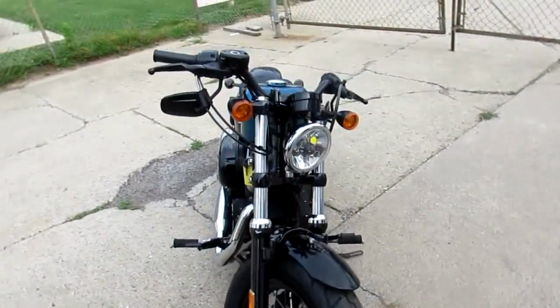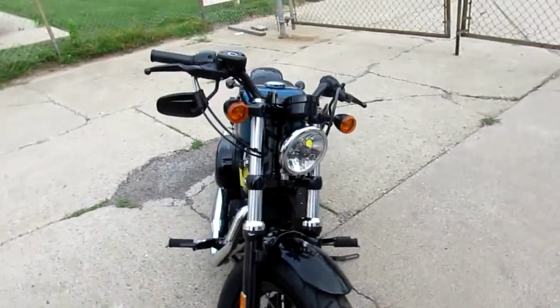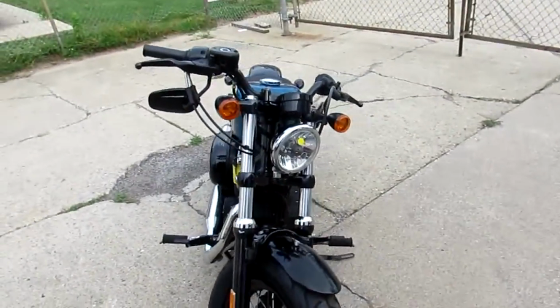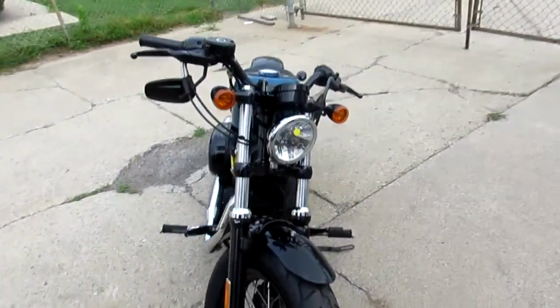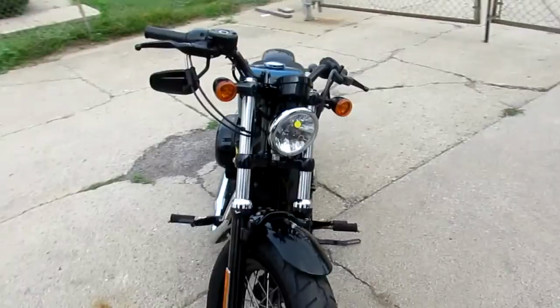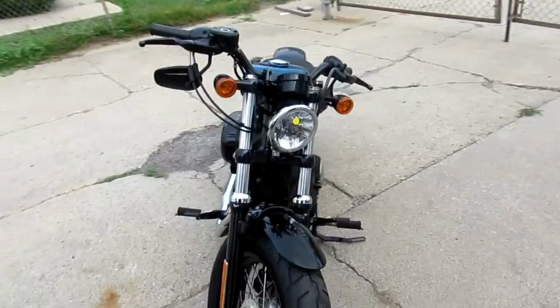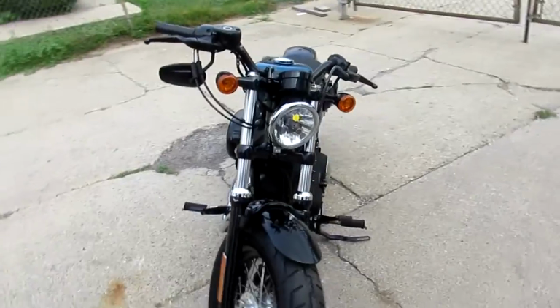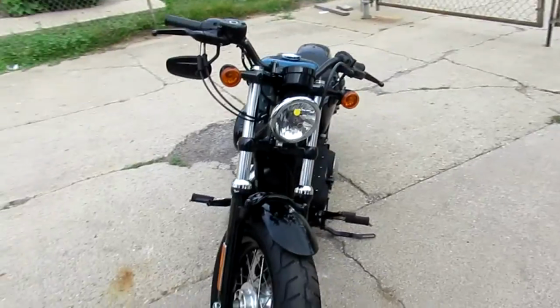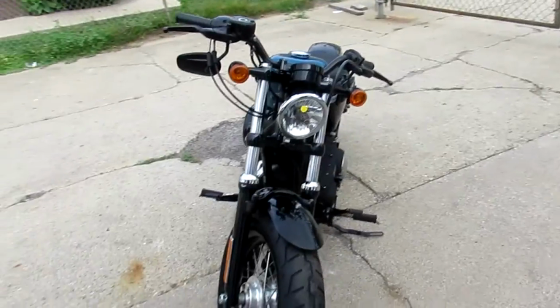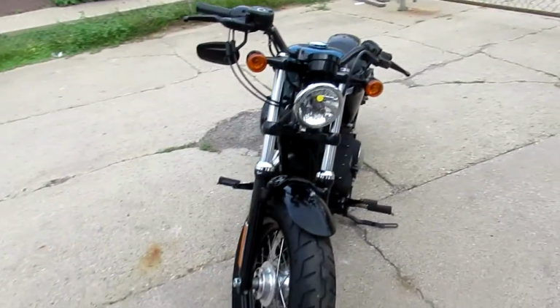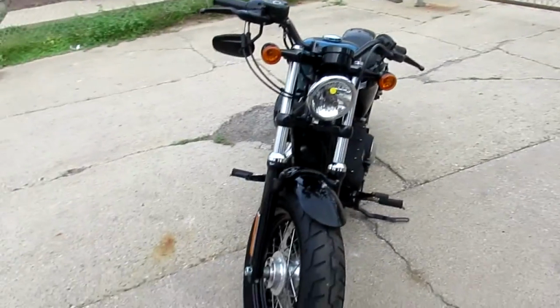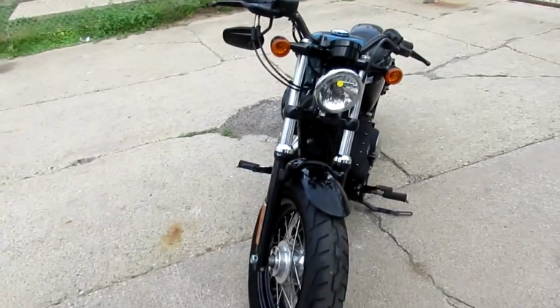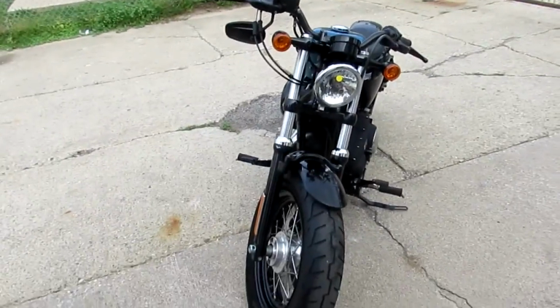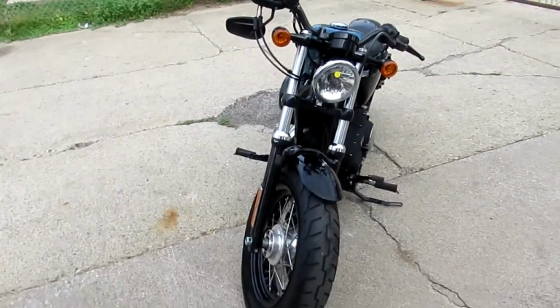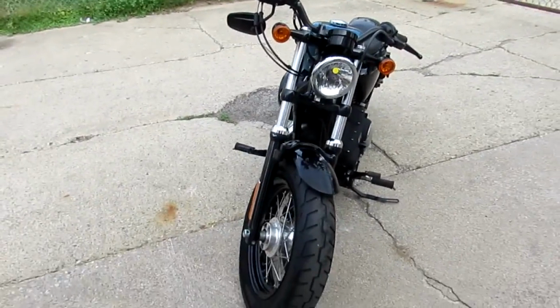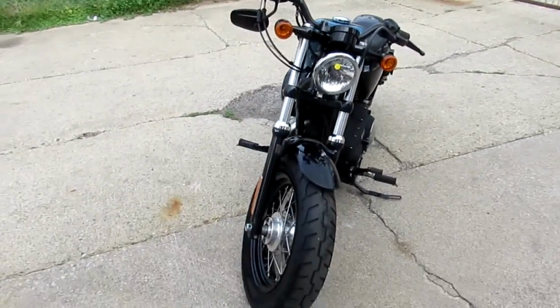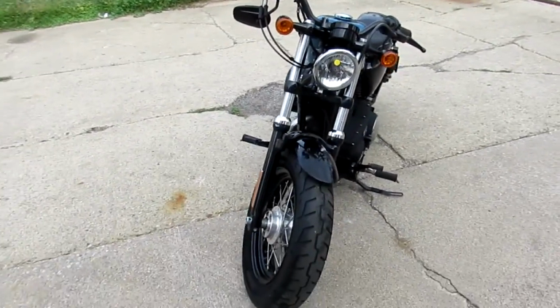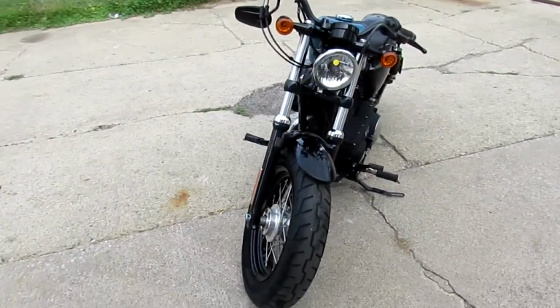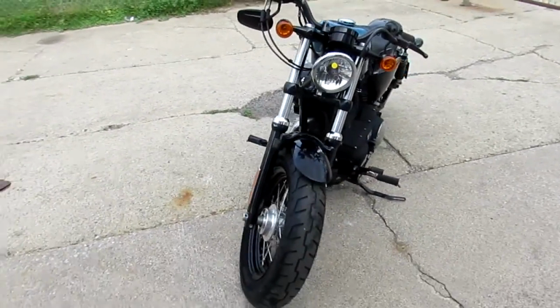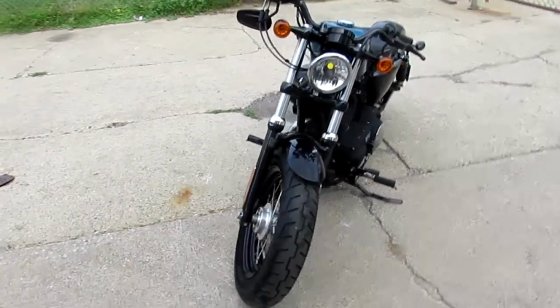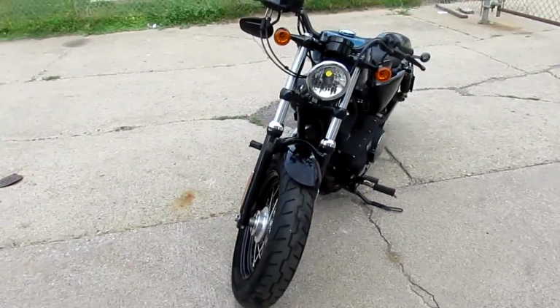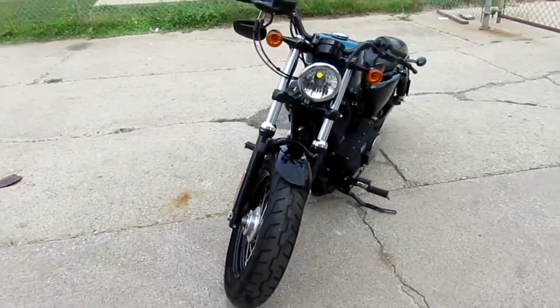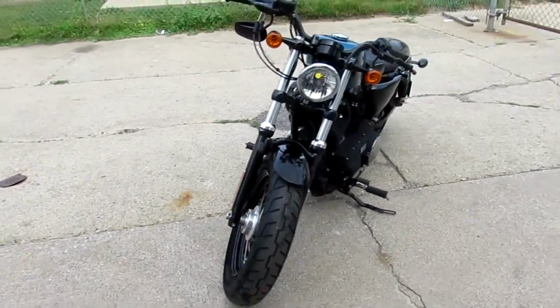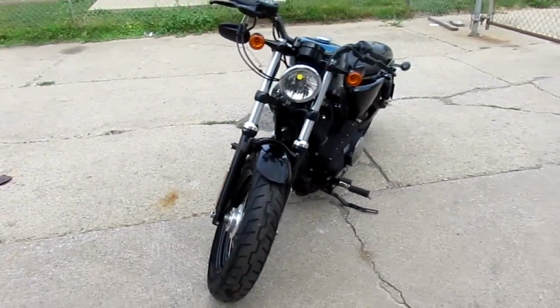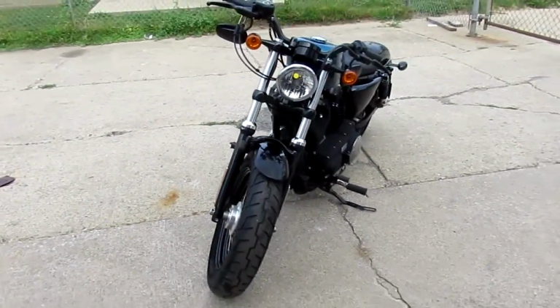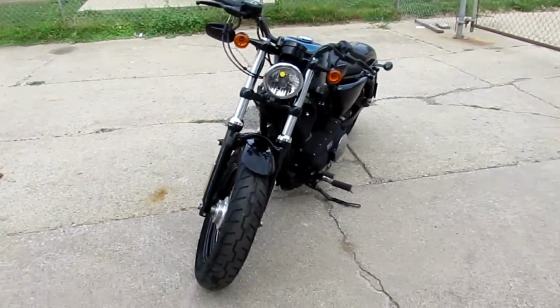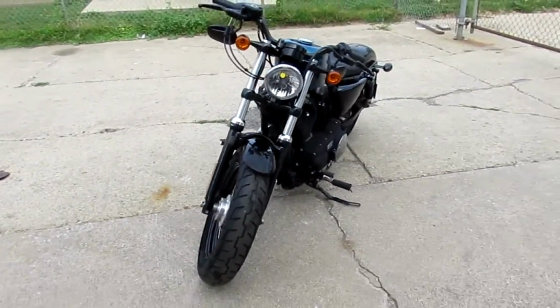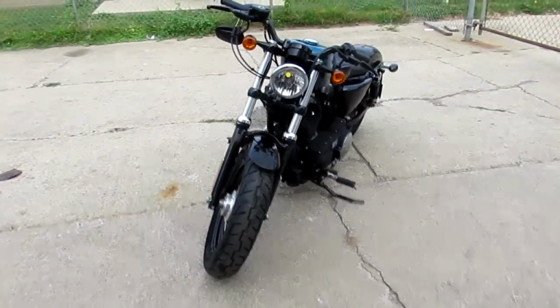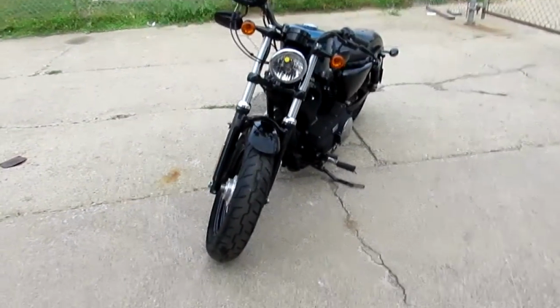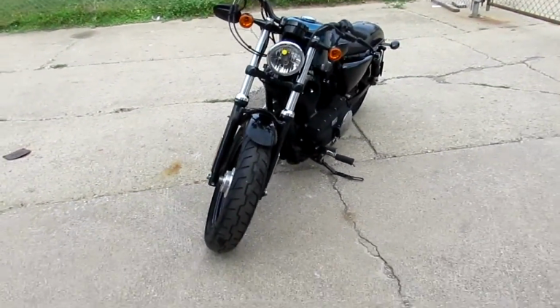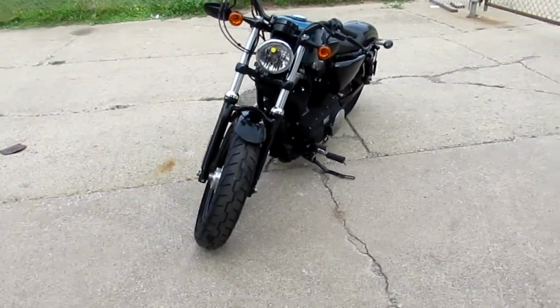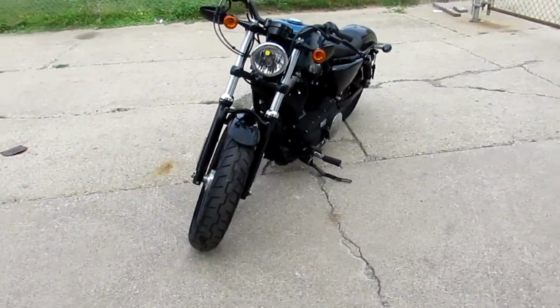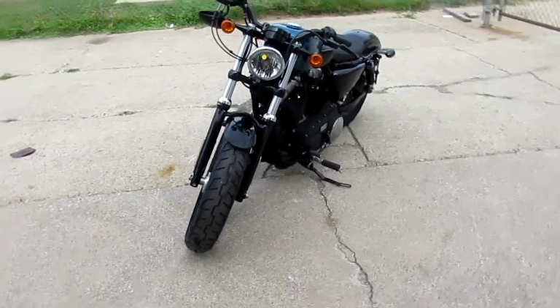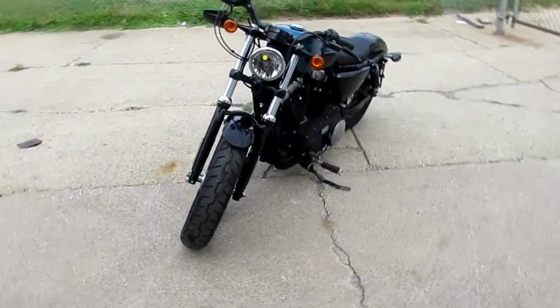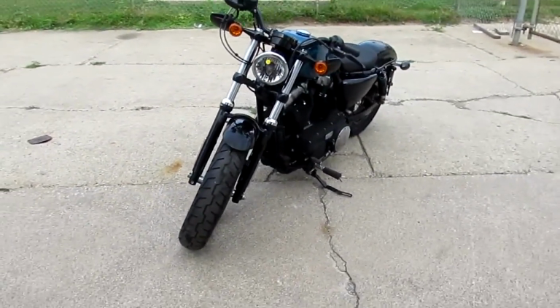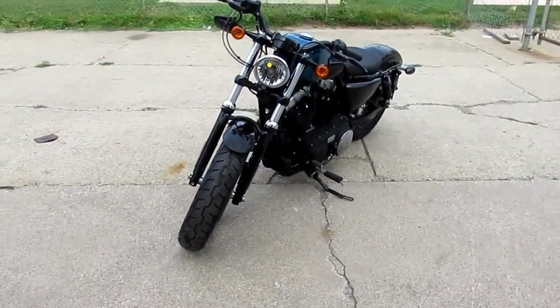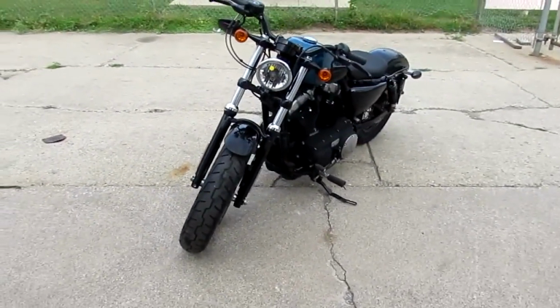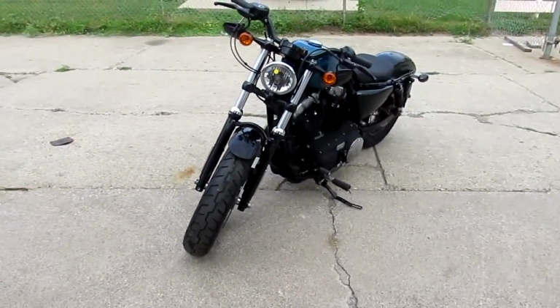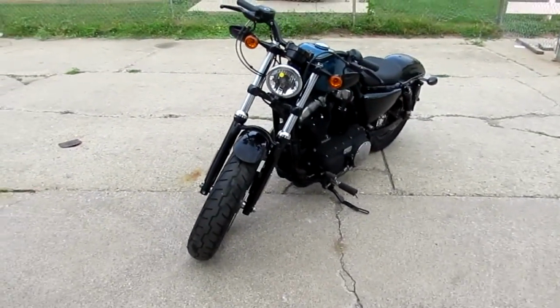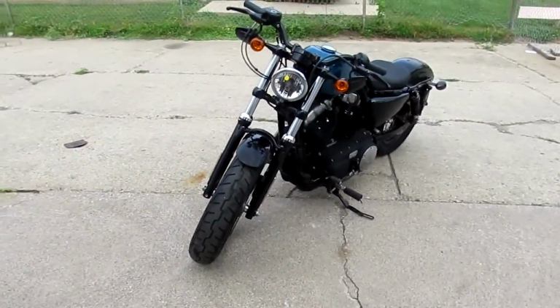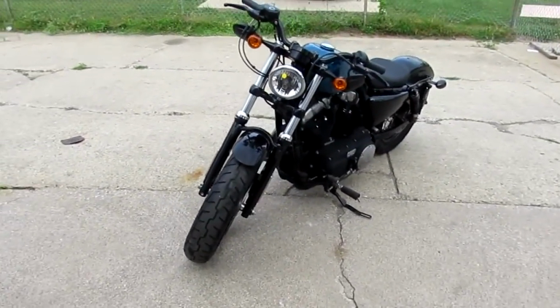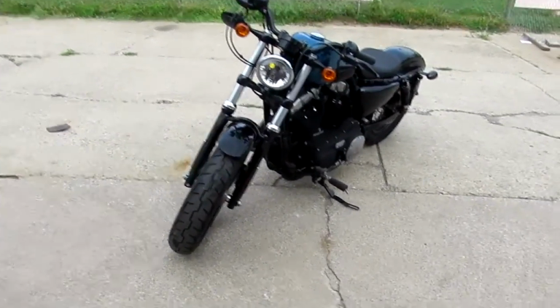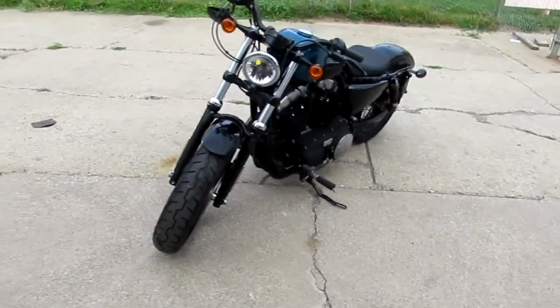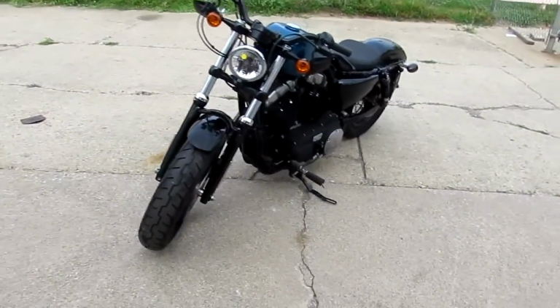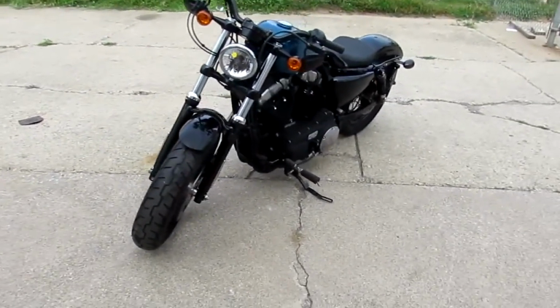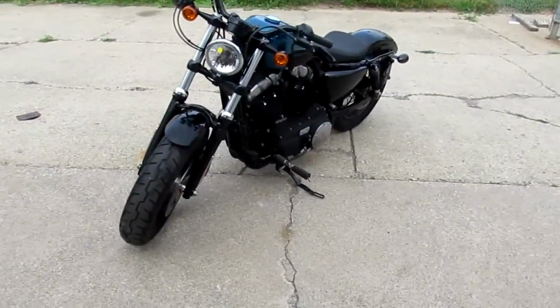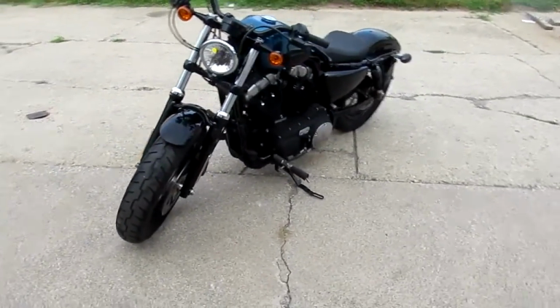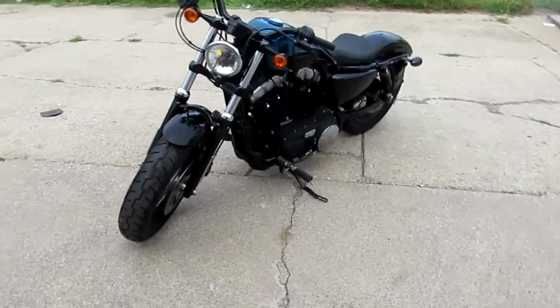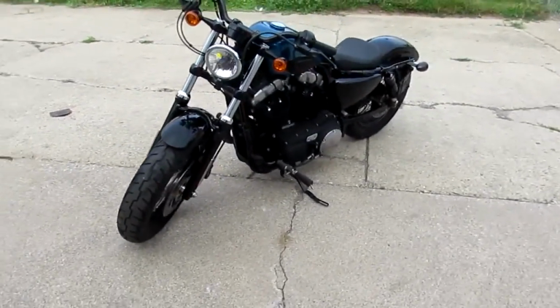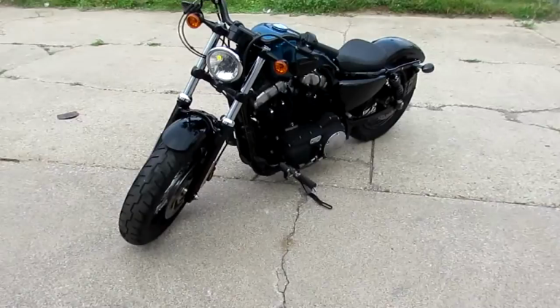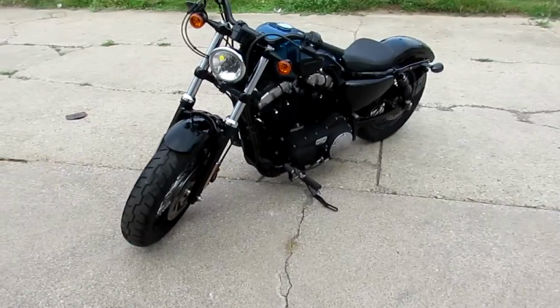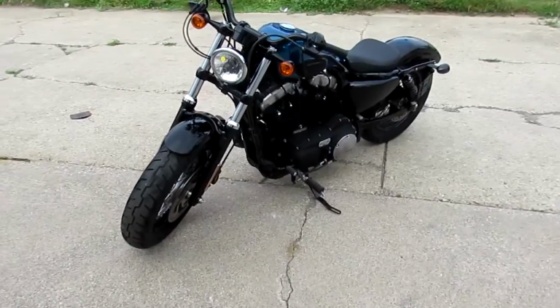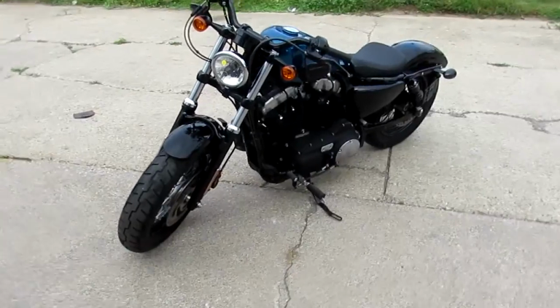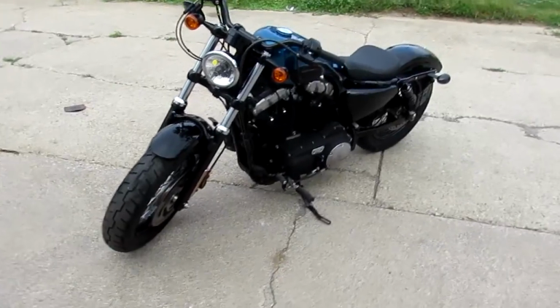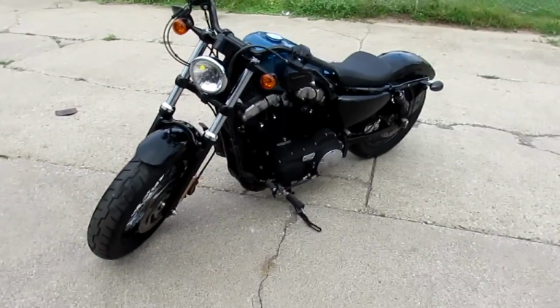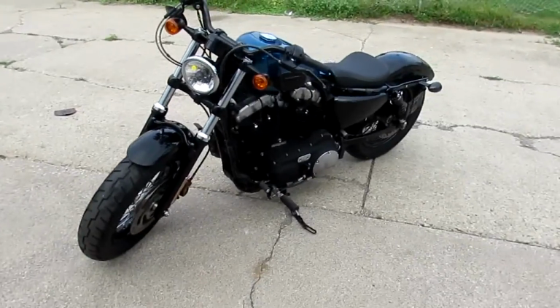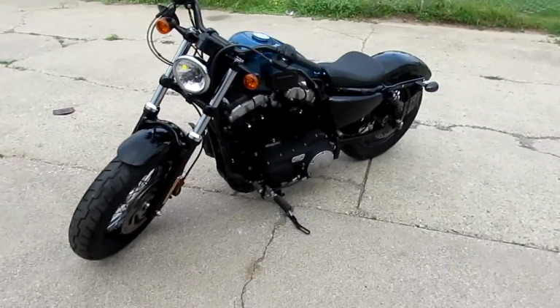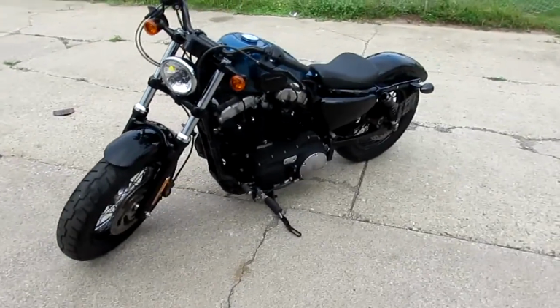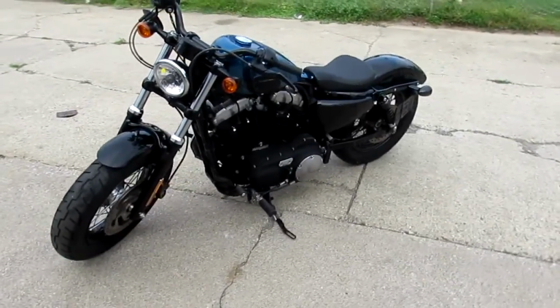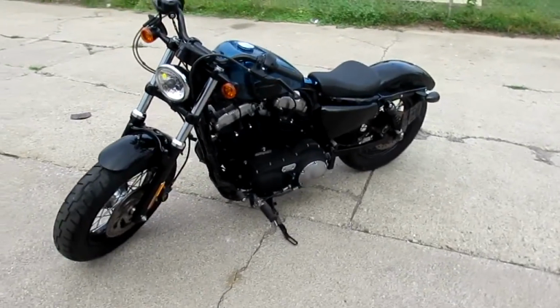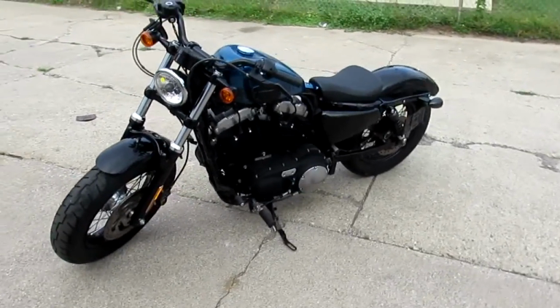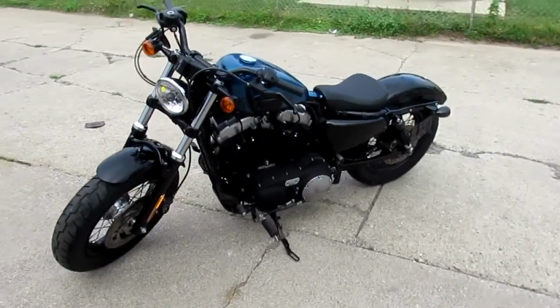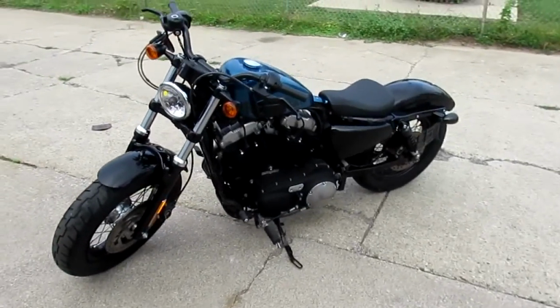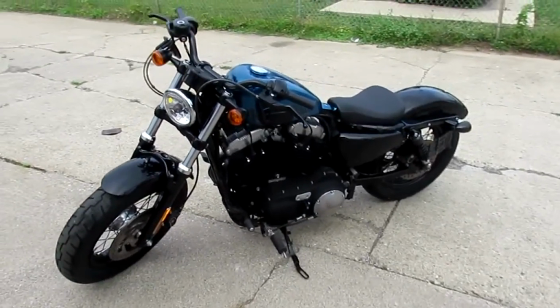There's no reason buying new, guys. You can save thousands on this 2015 XL 1200X. We got this thing priced right at $8,999. This one won't be here long.